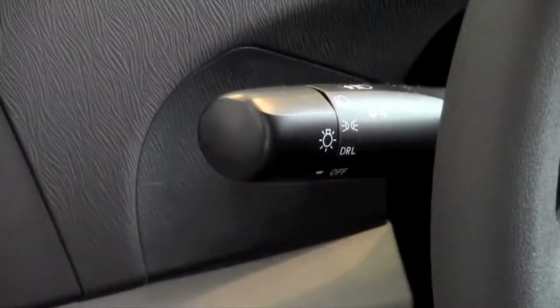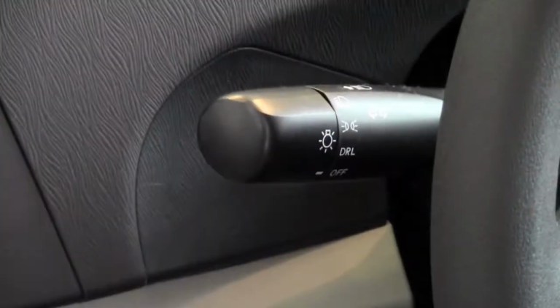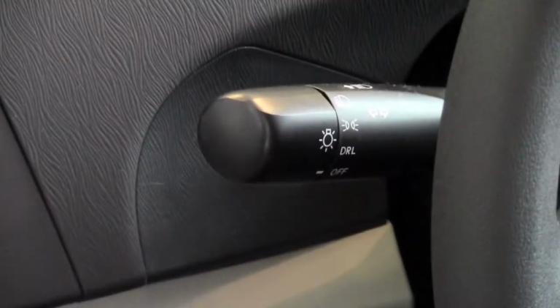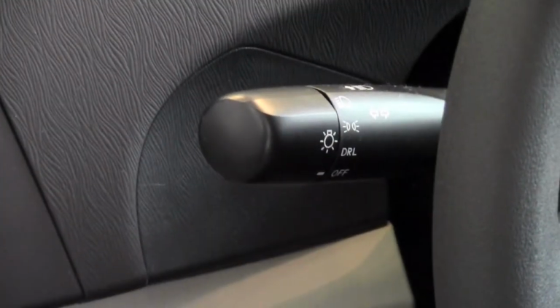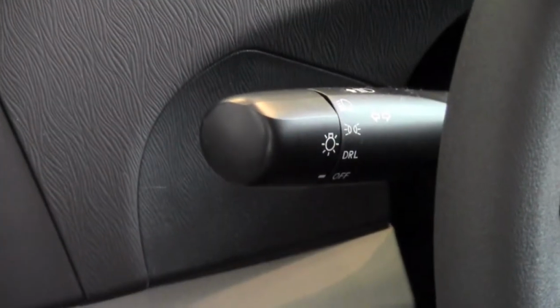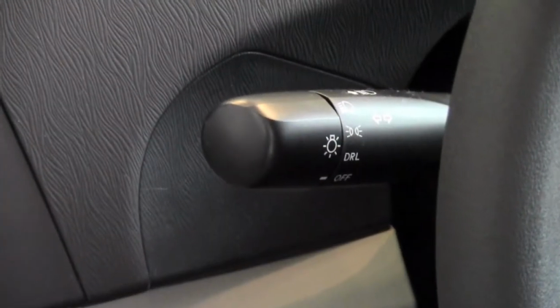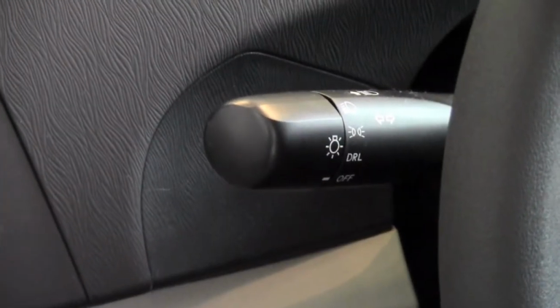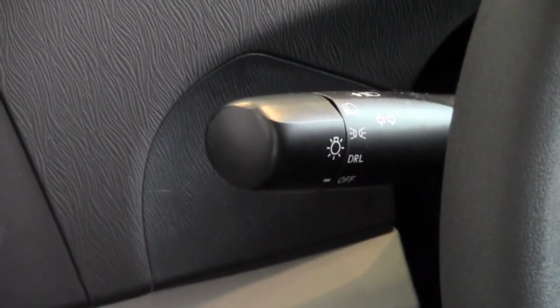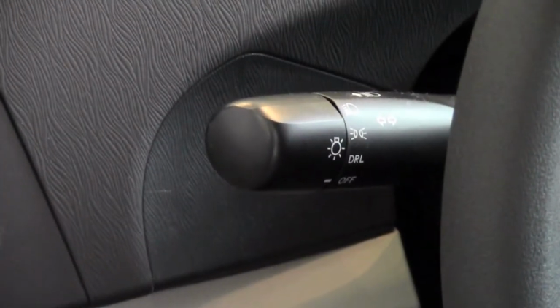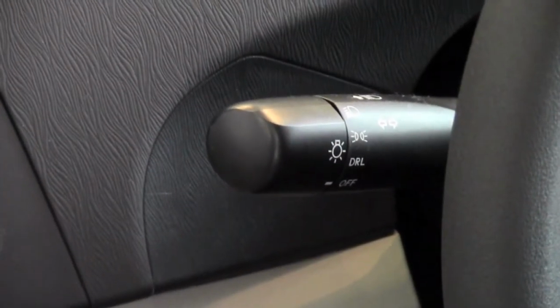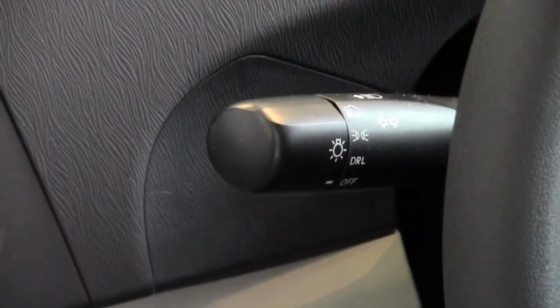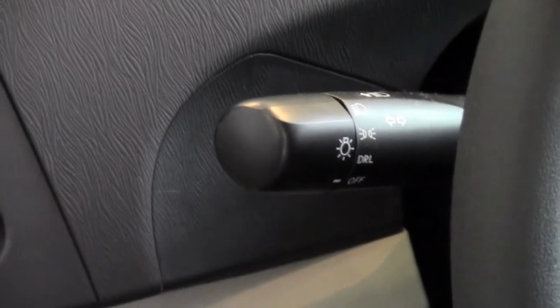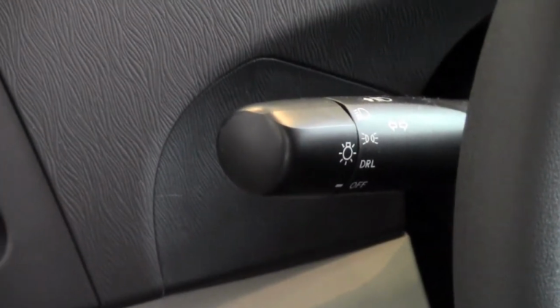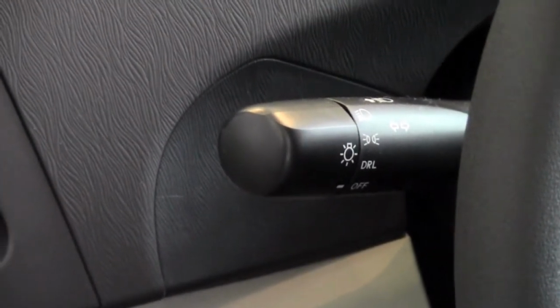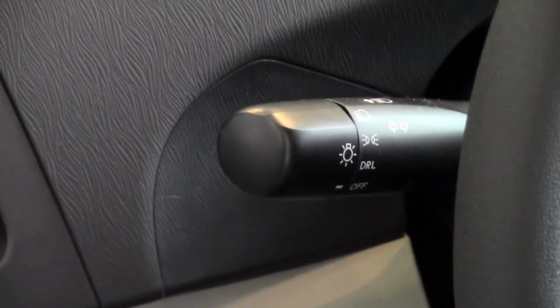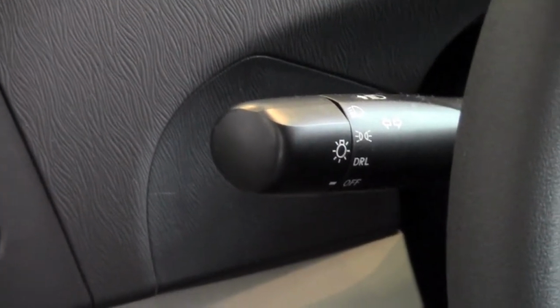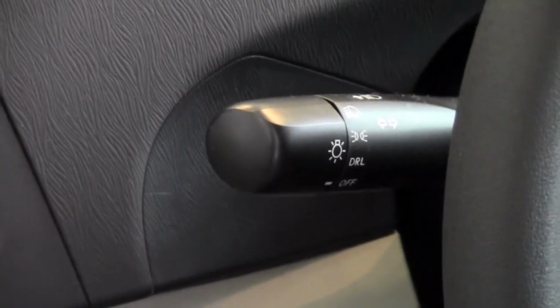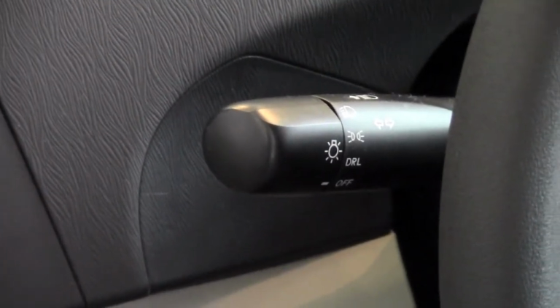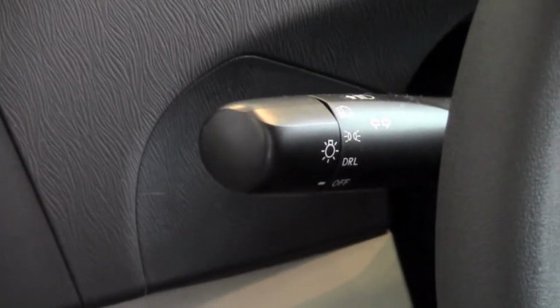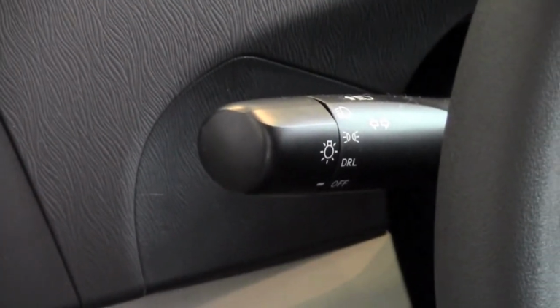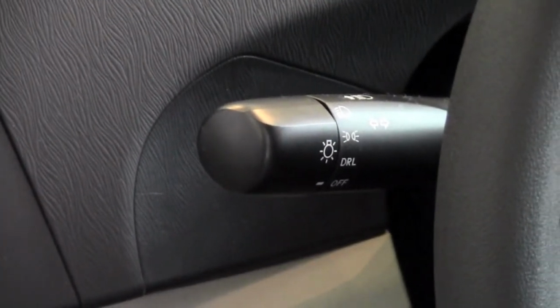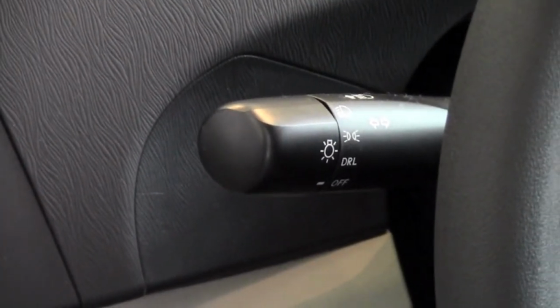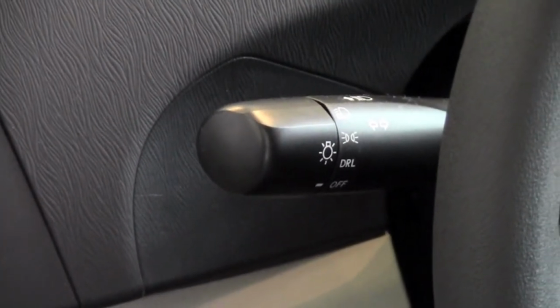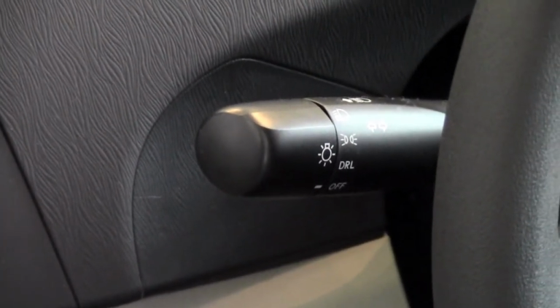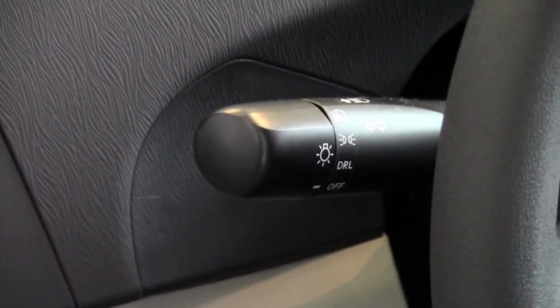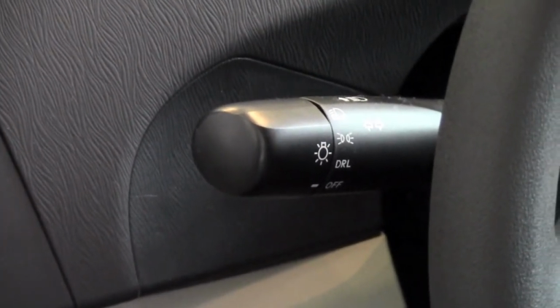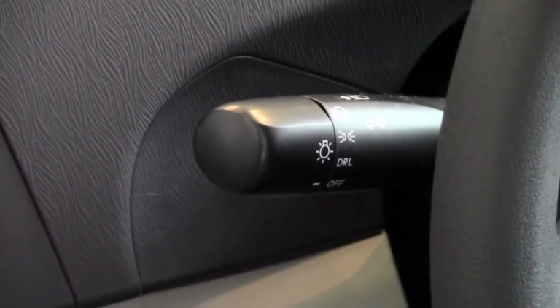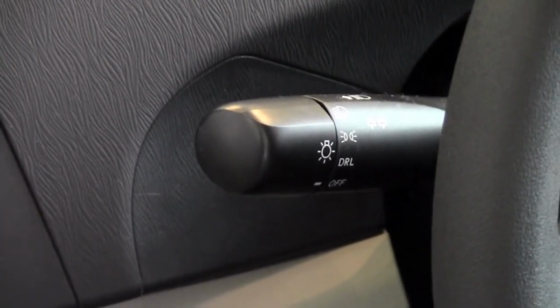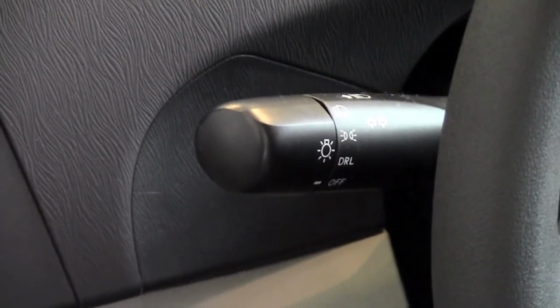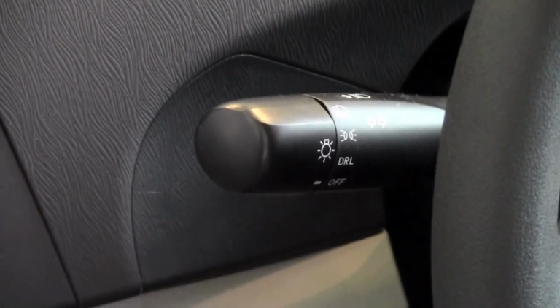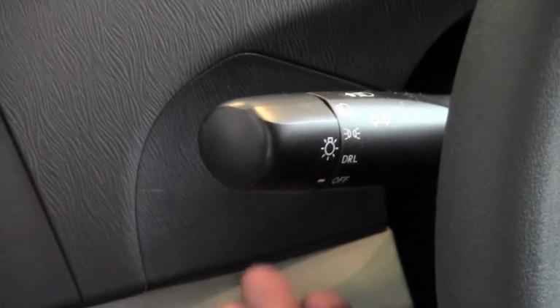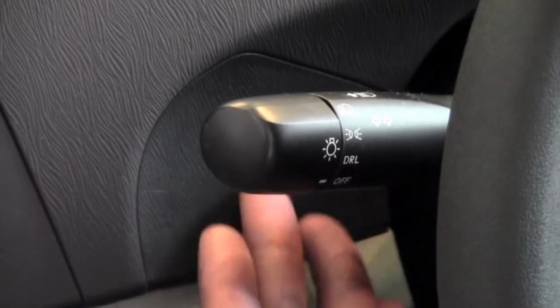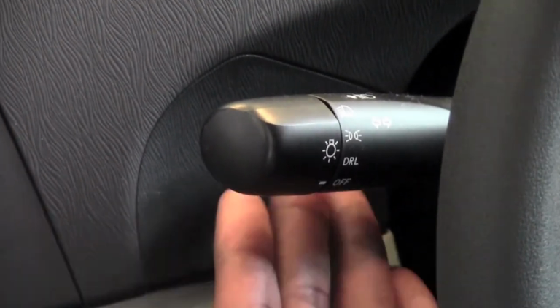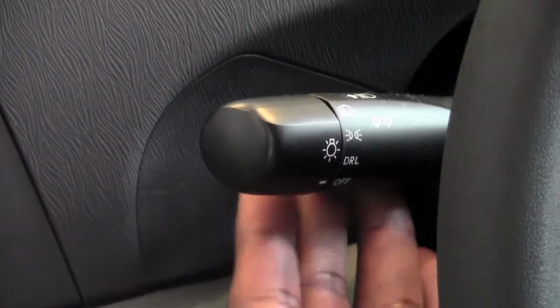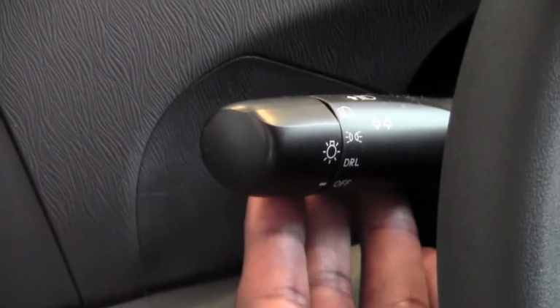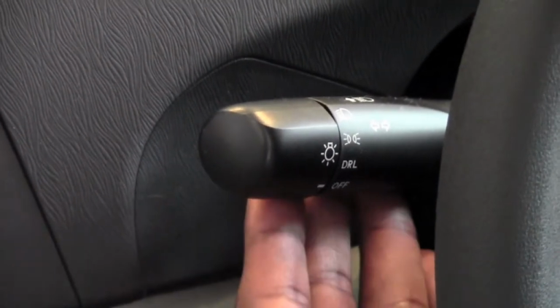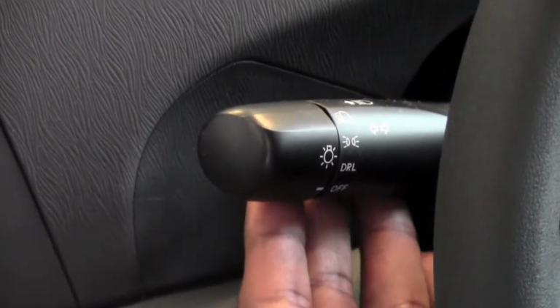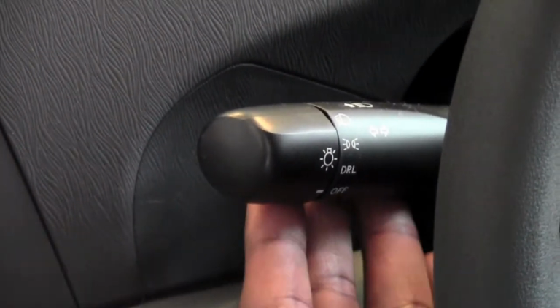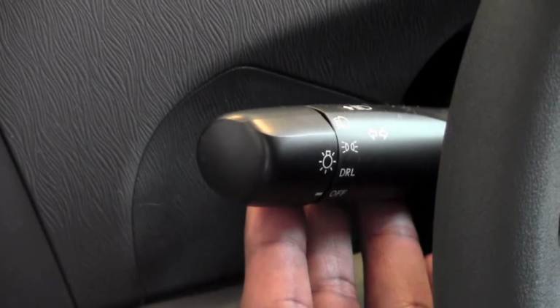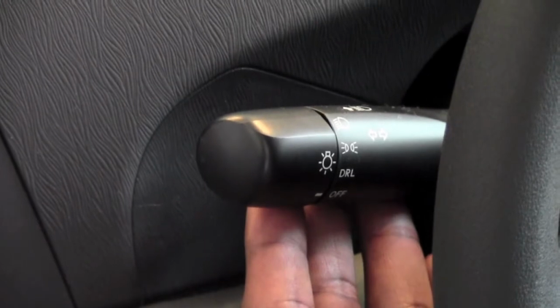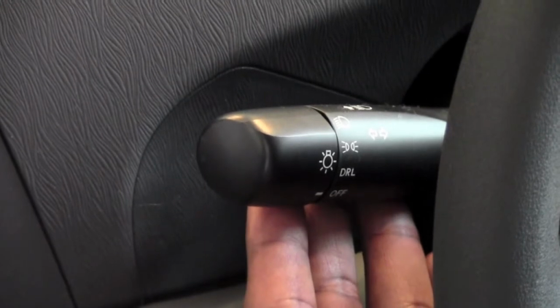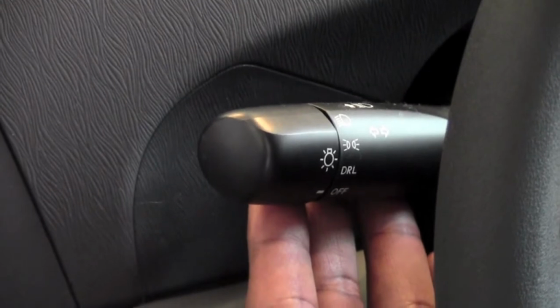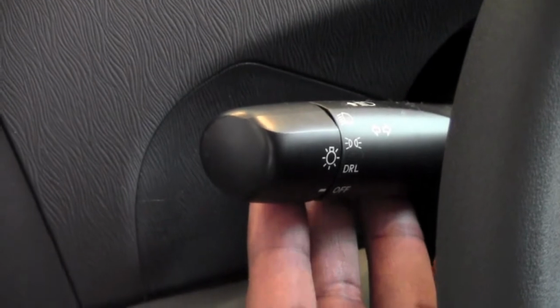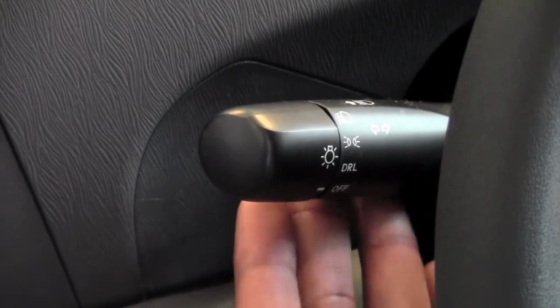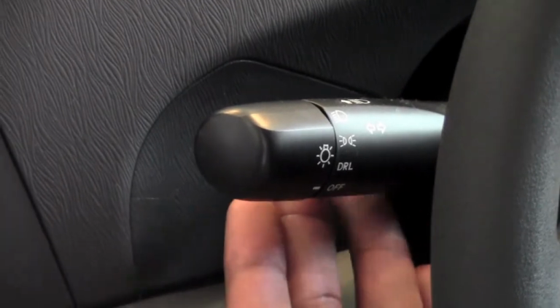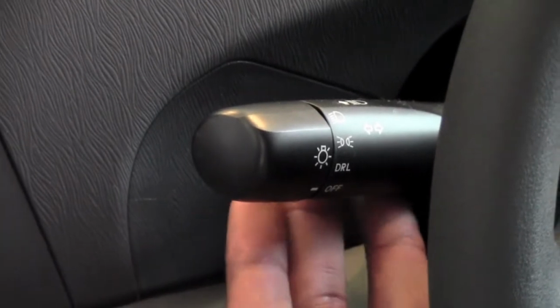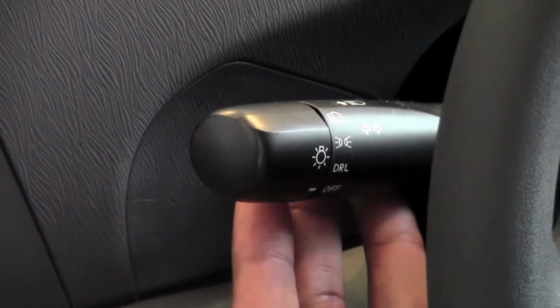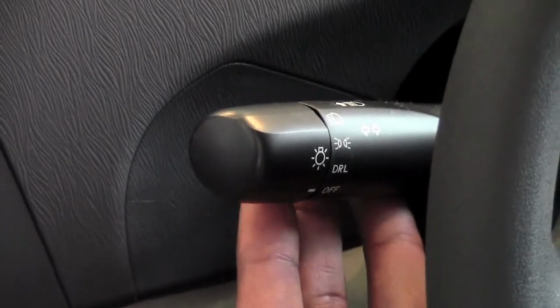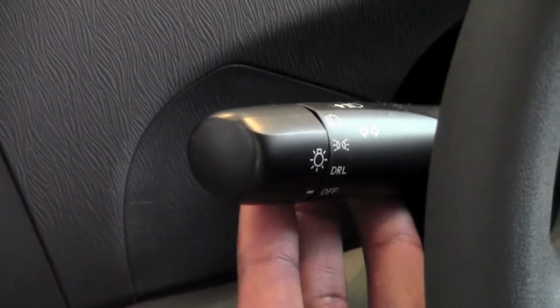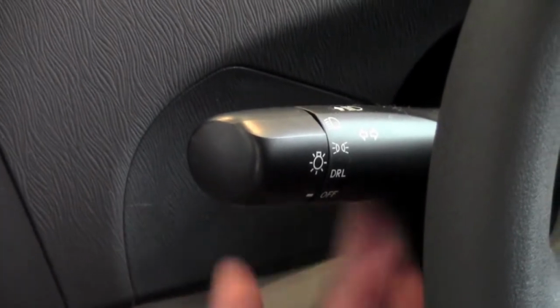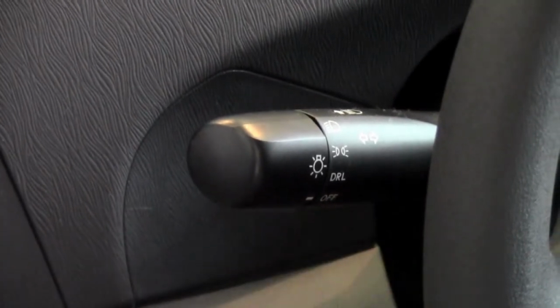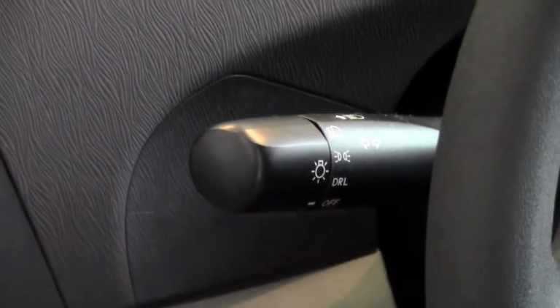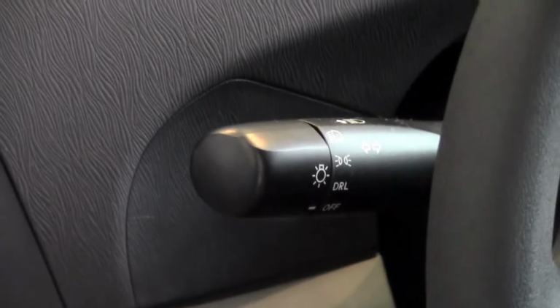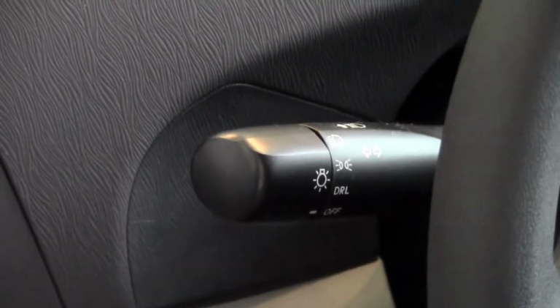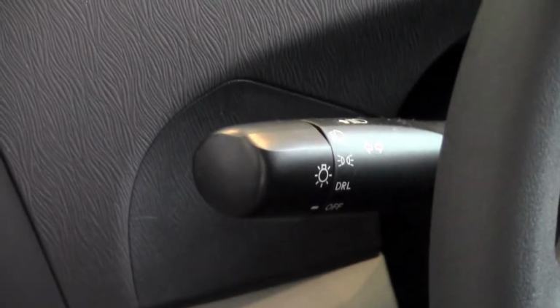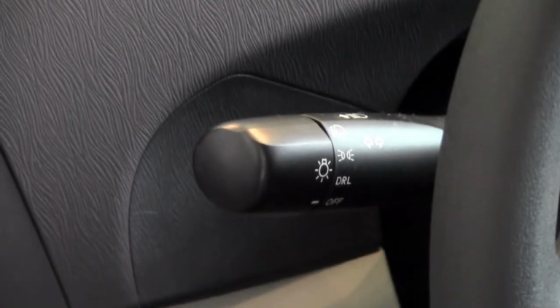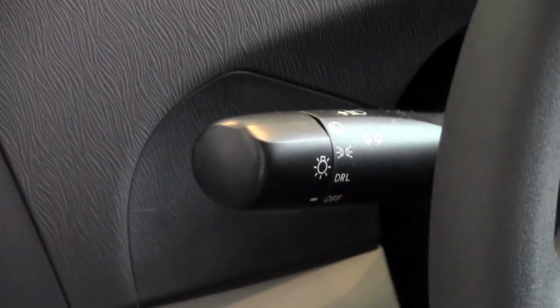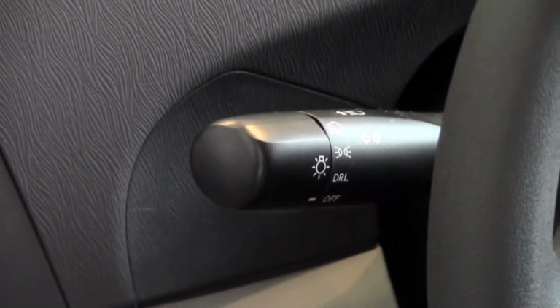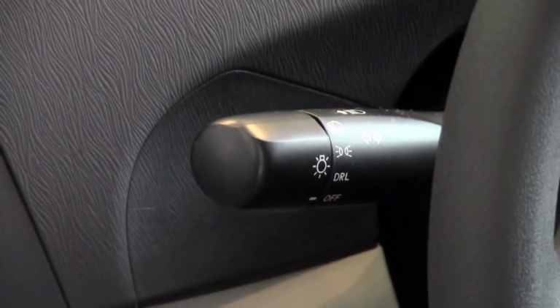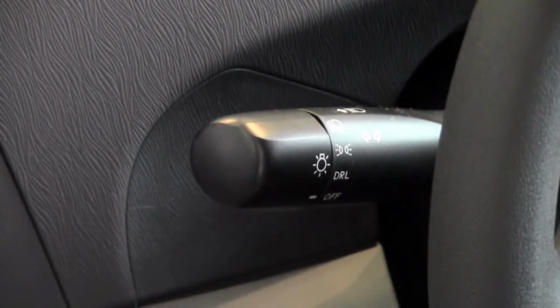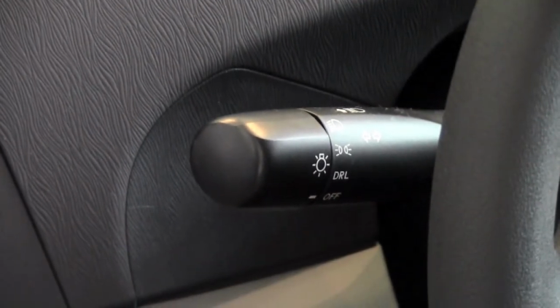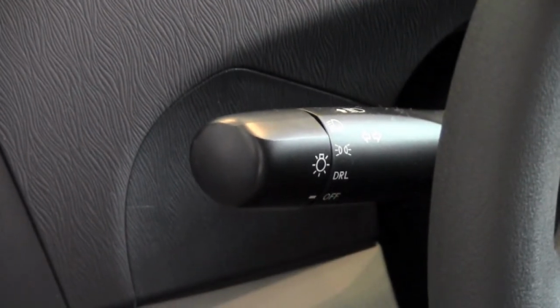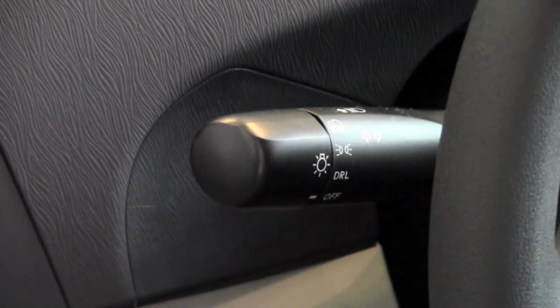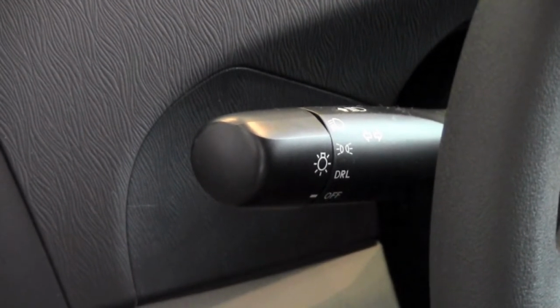To control your headlights on a 2012 Toyota Prius, we're going to use this particular lever here, and it's coming out the left side of the steering wheel.